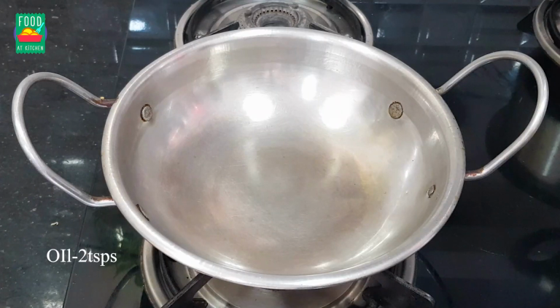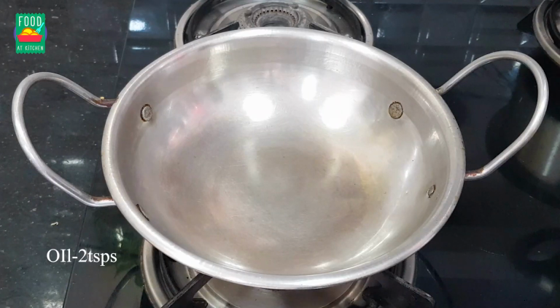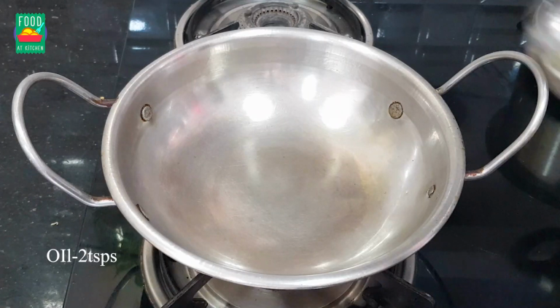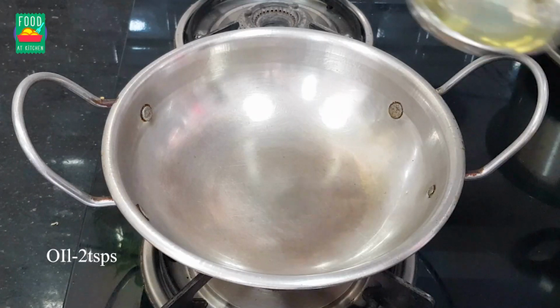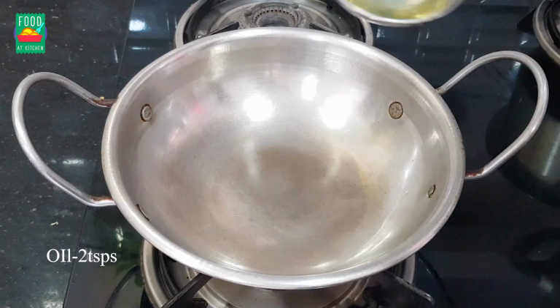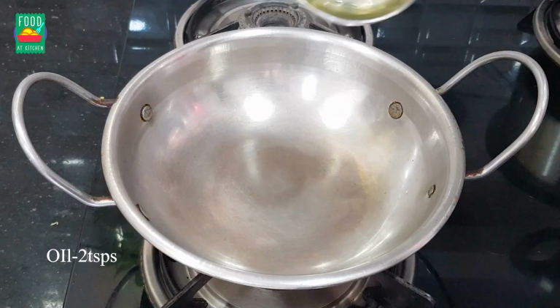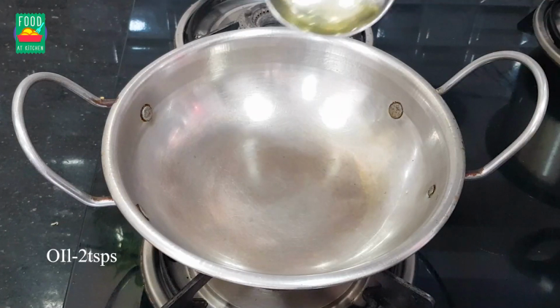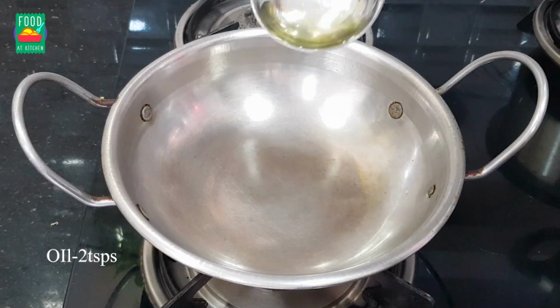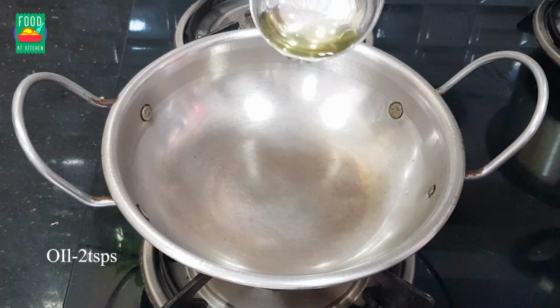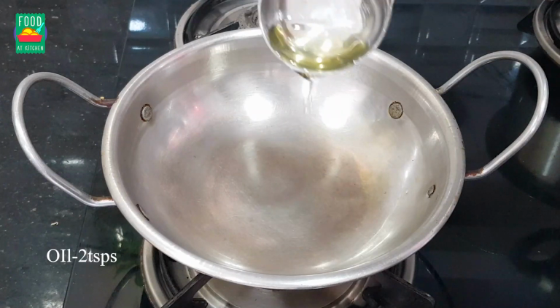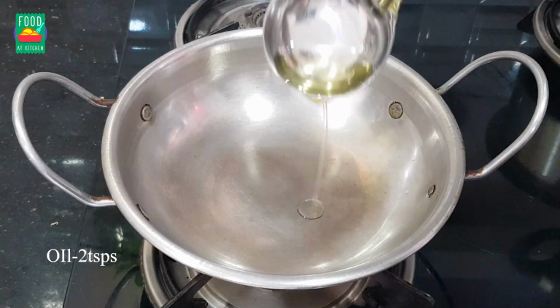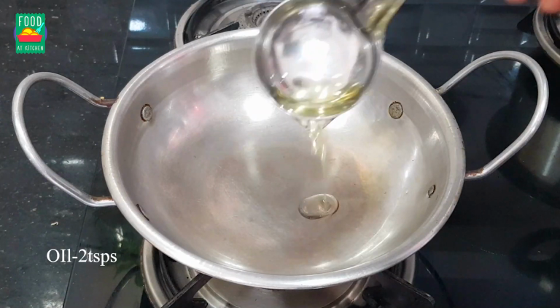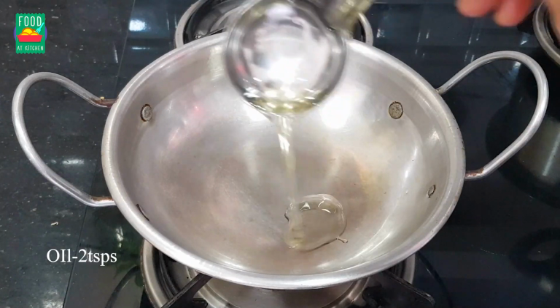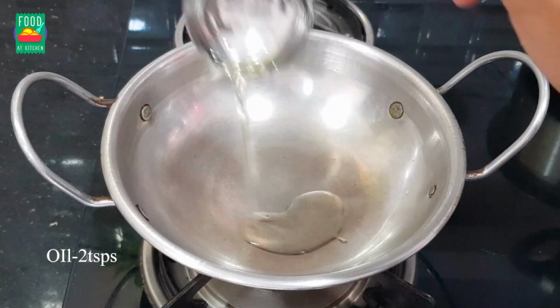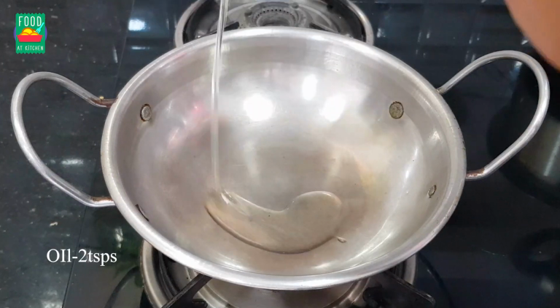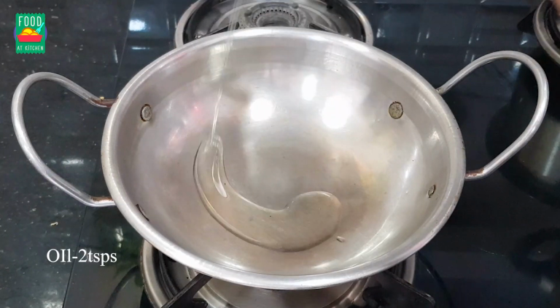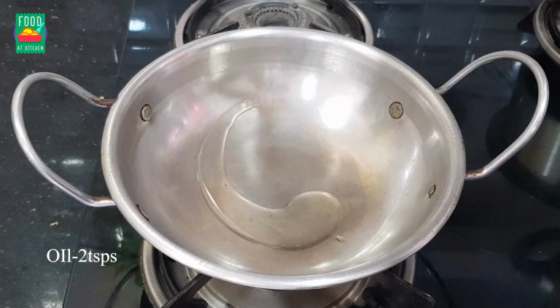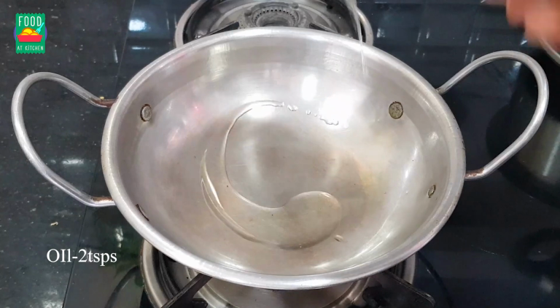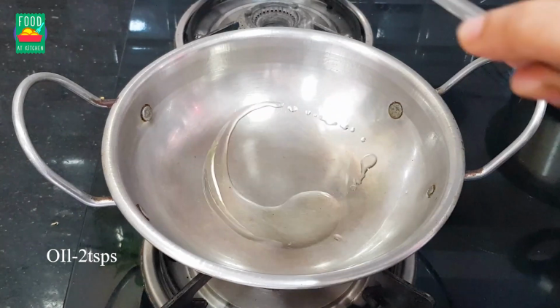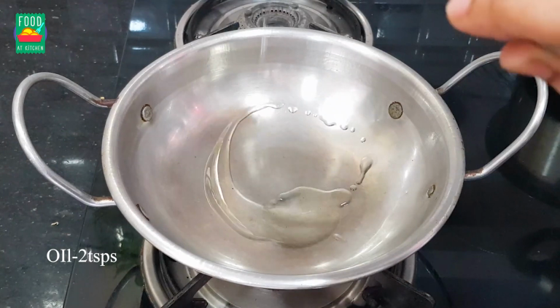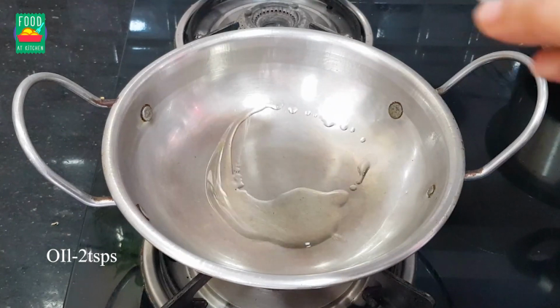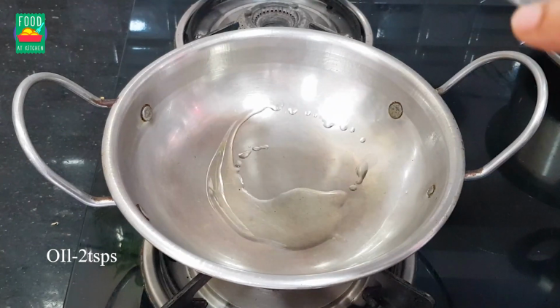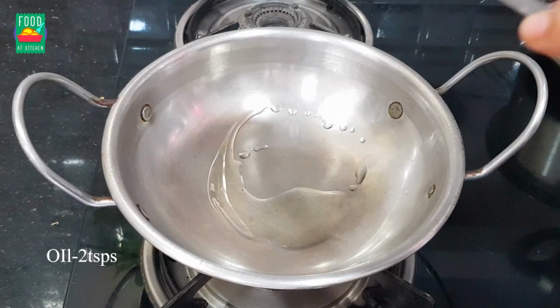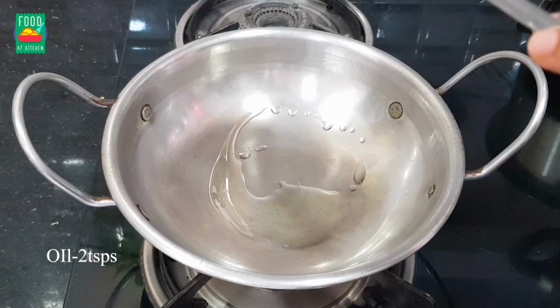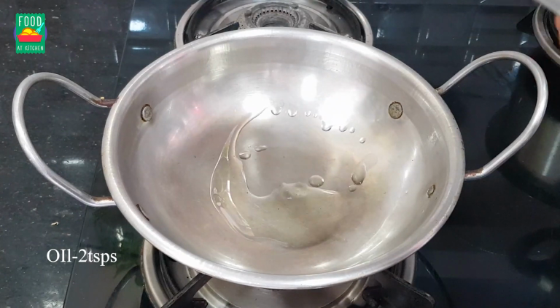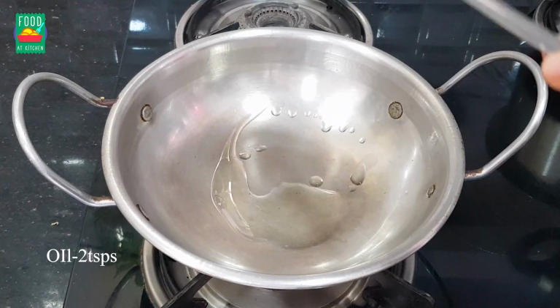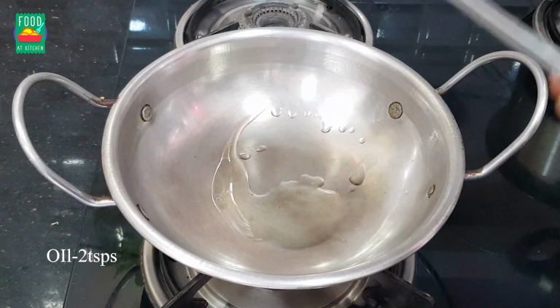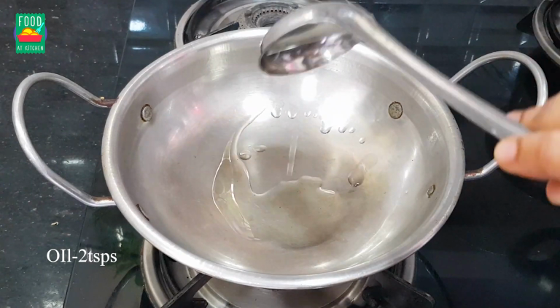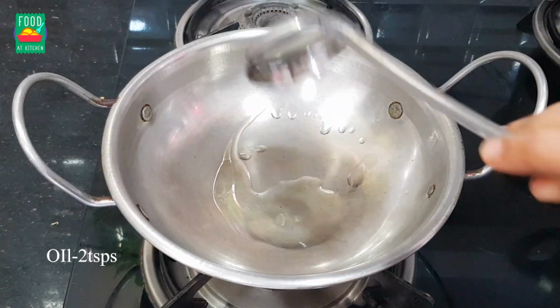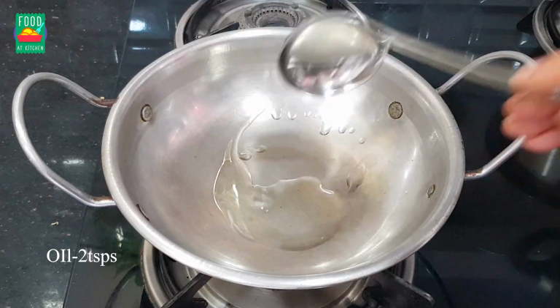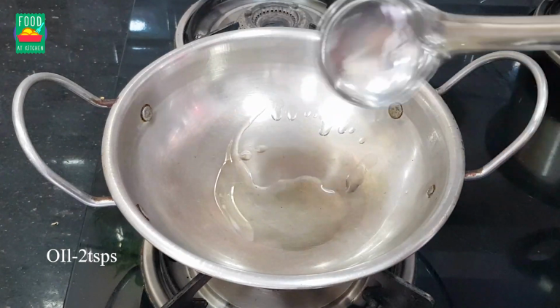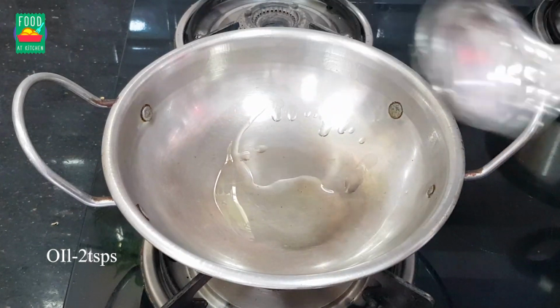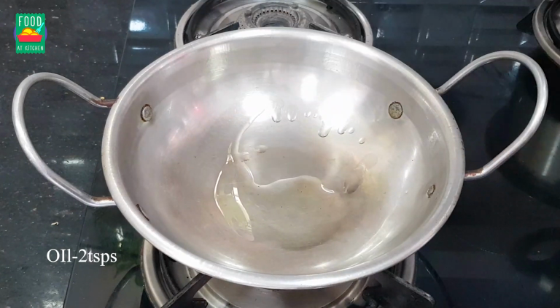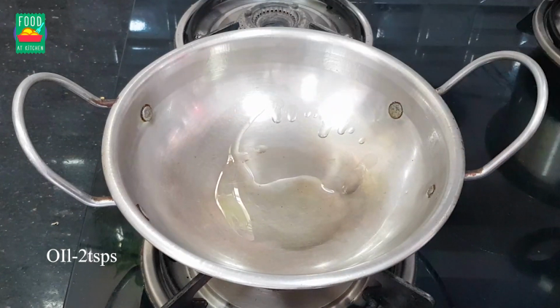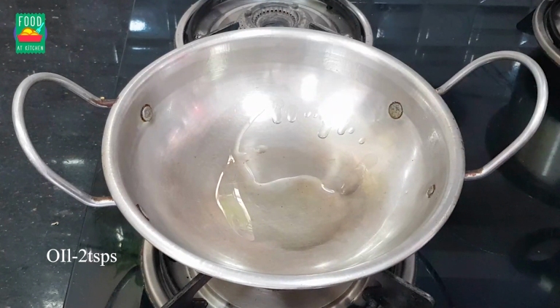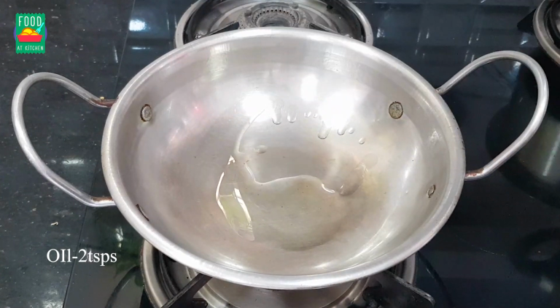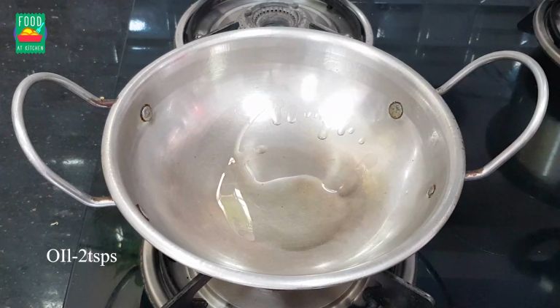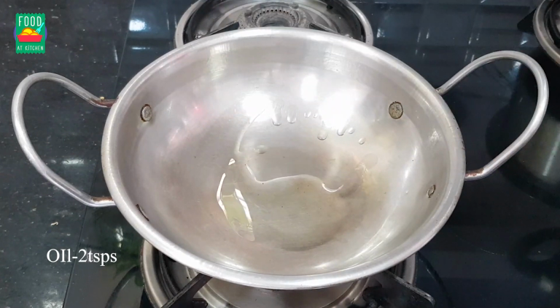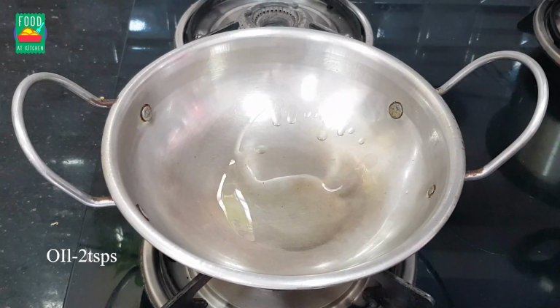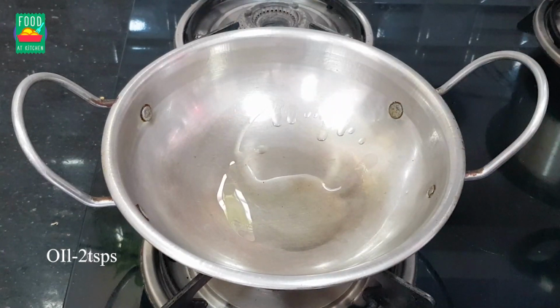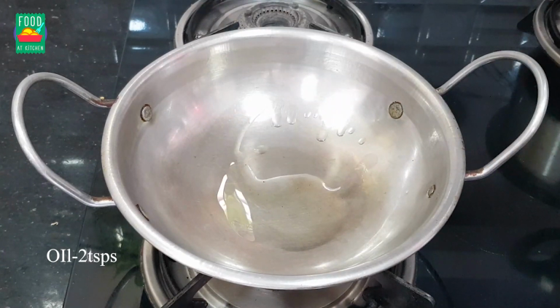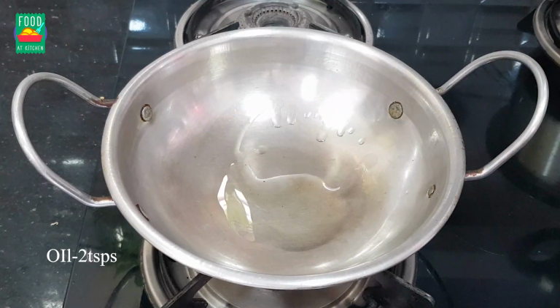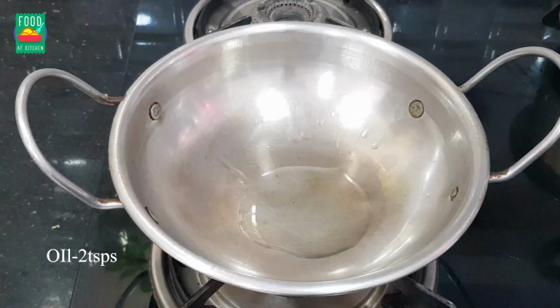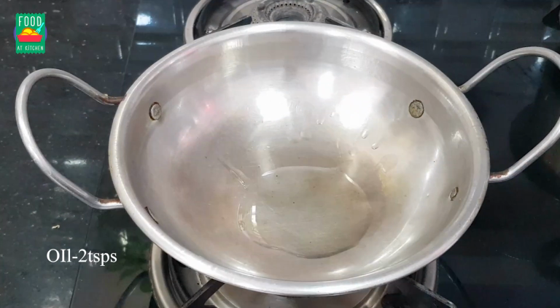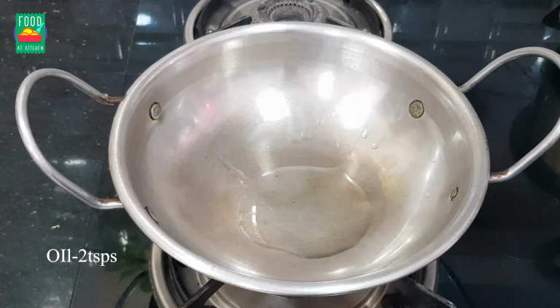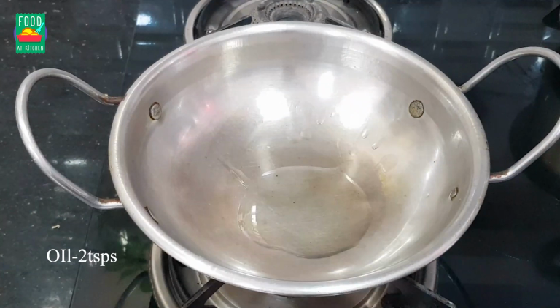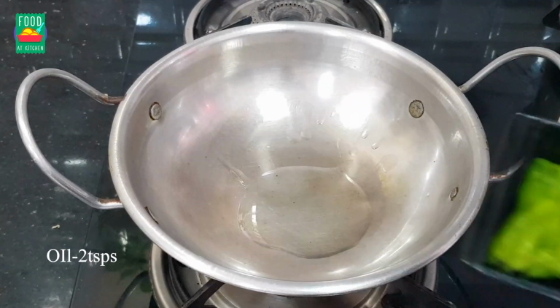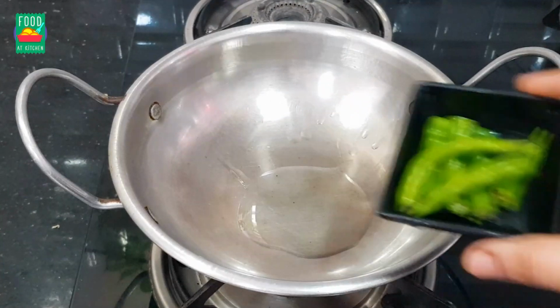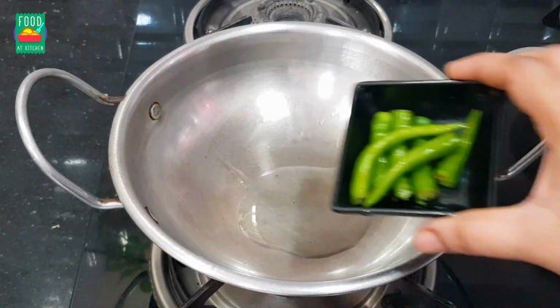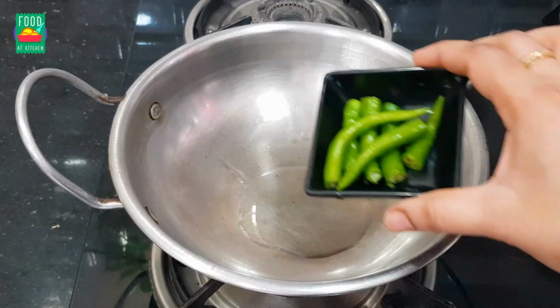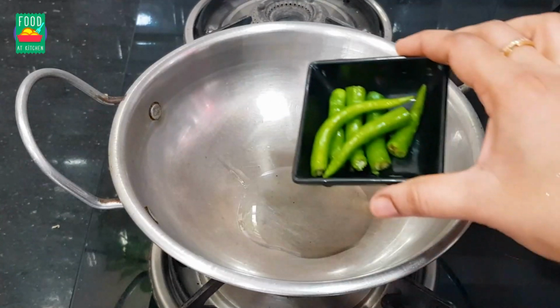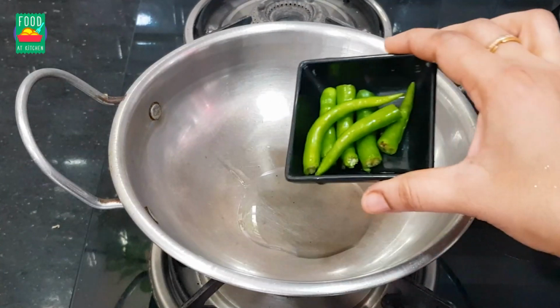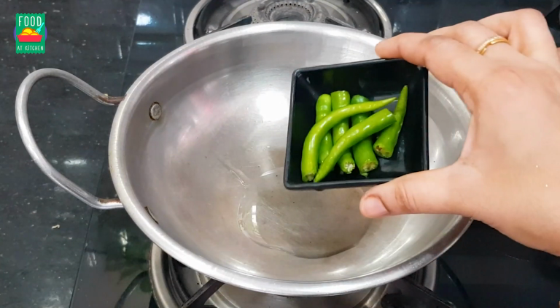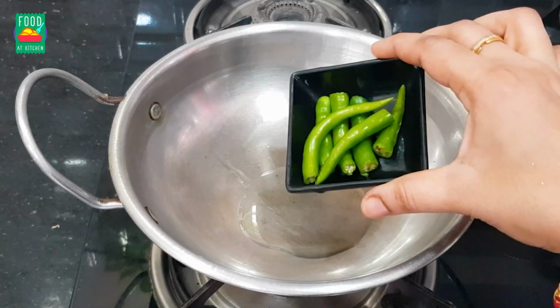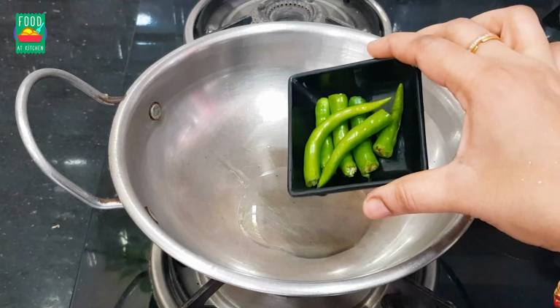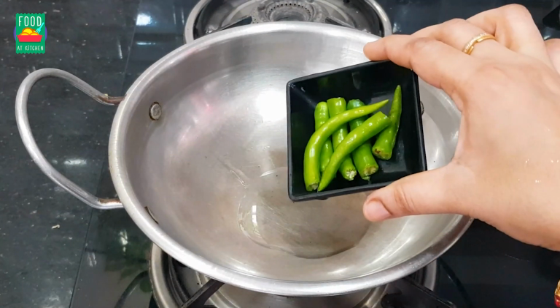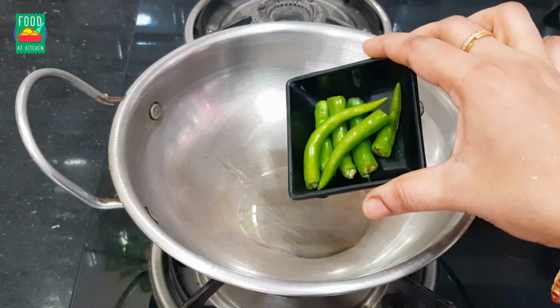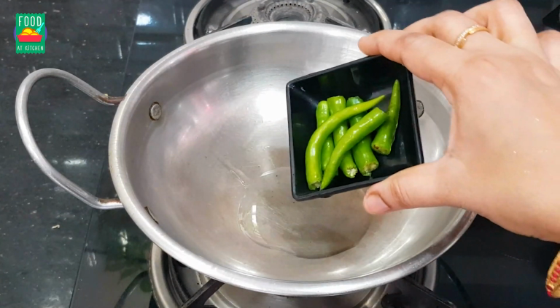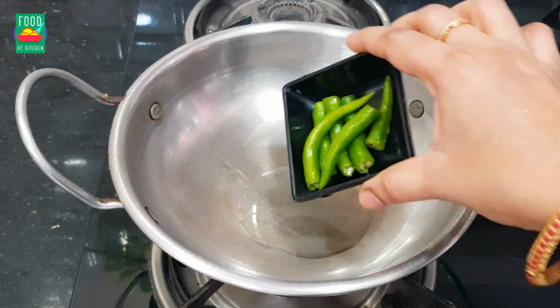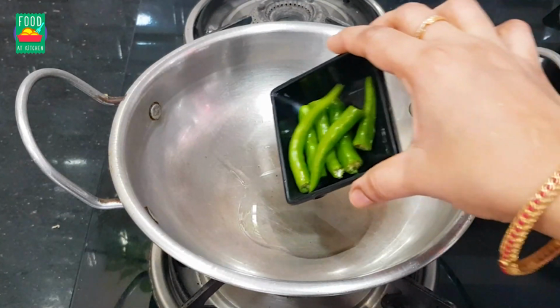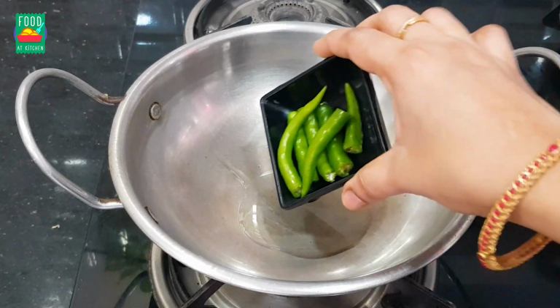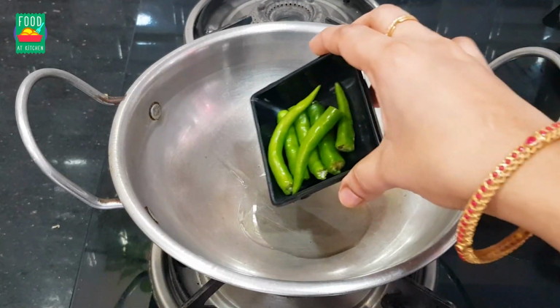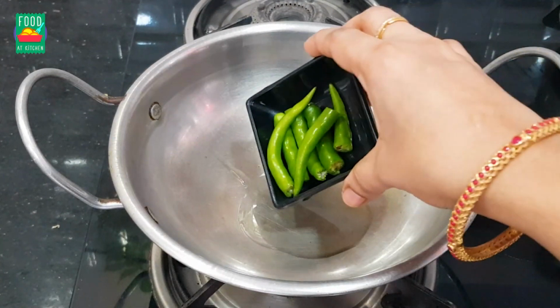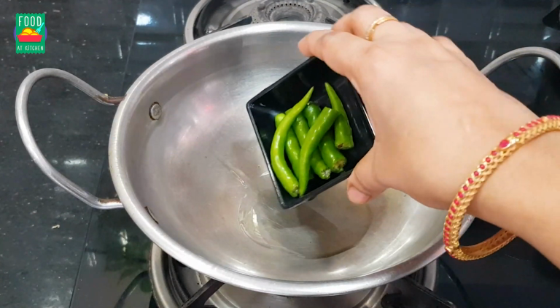First, put a little oil in the pan. Put a little oil in this oil.